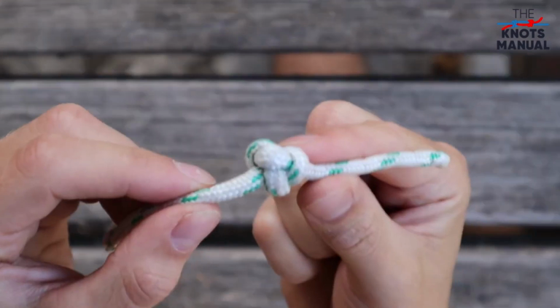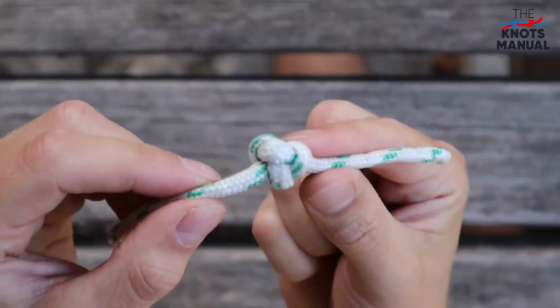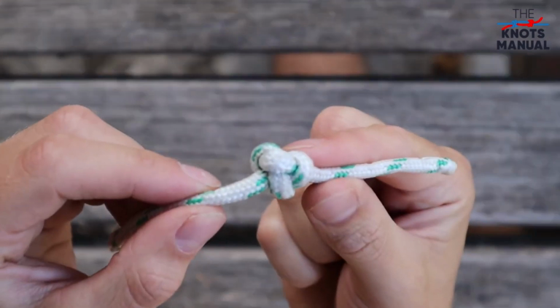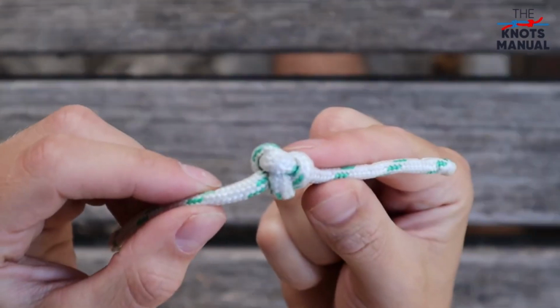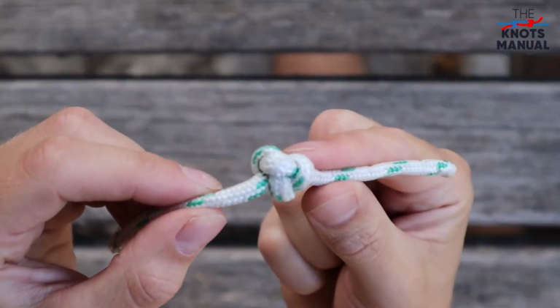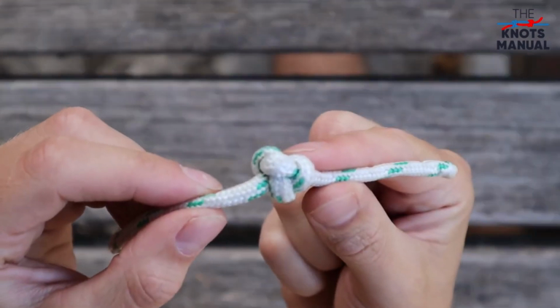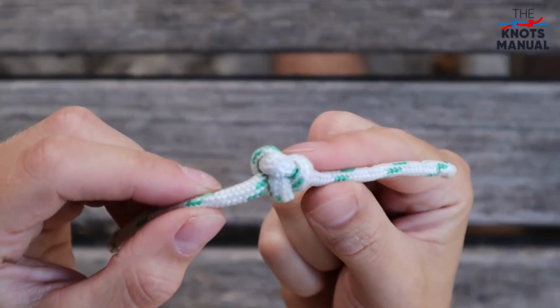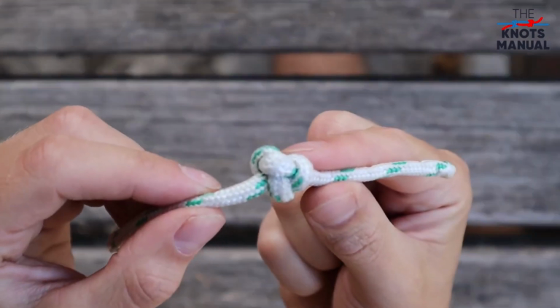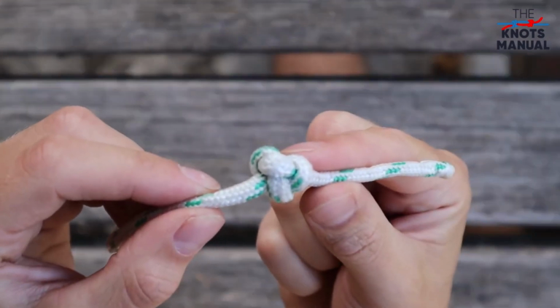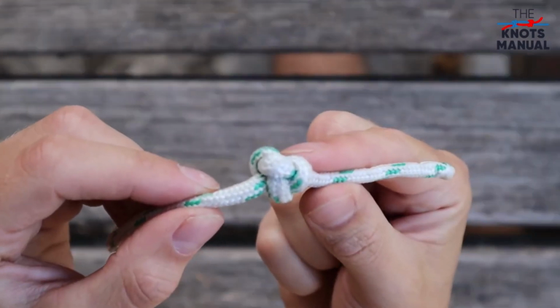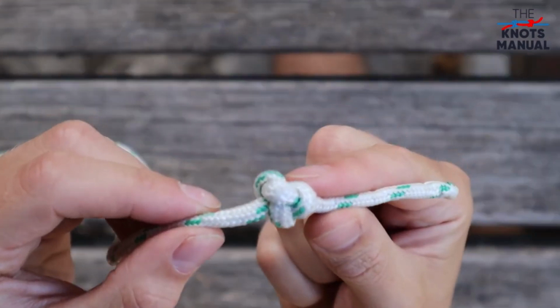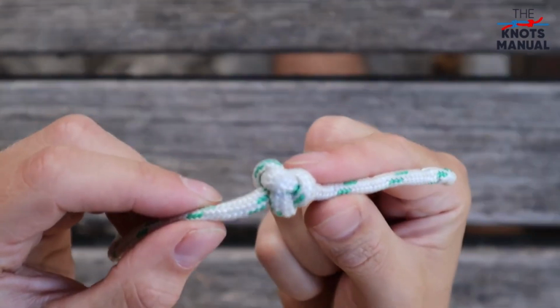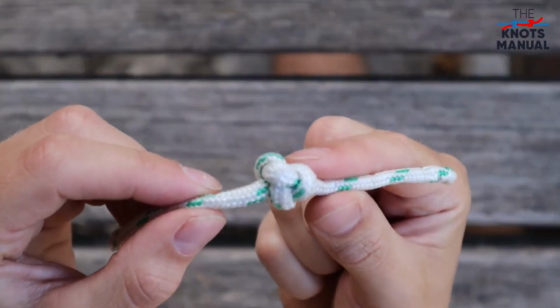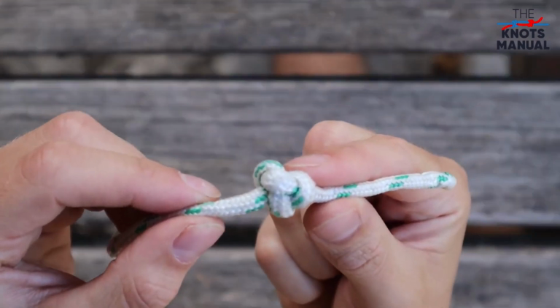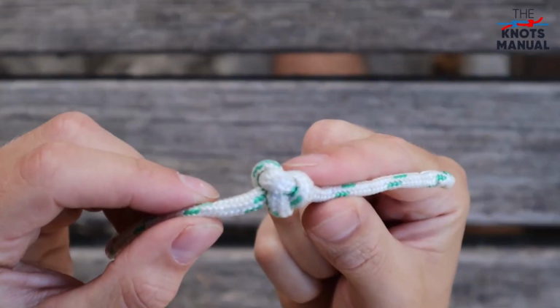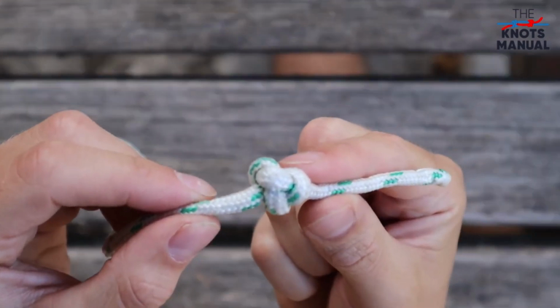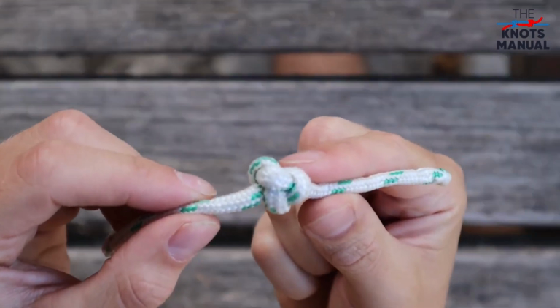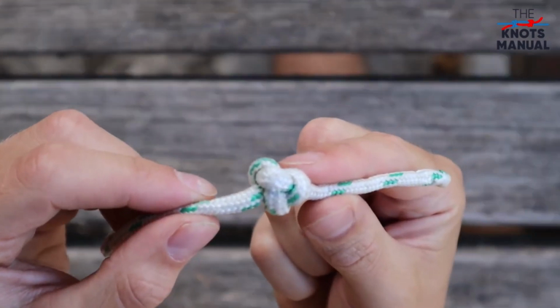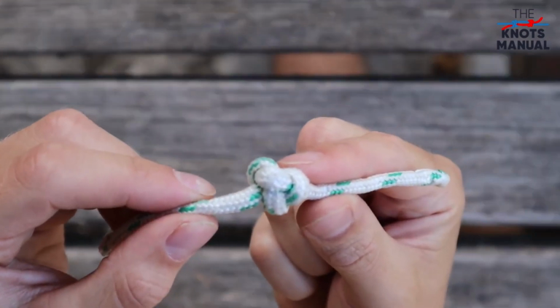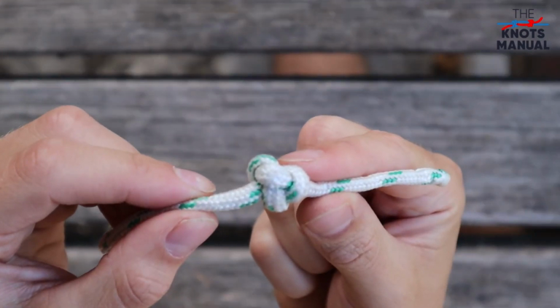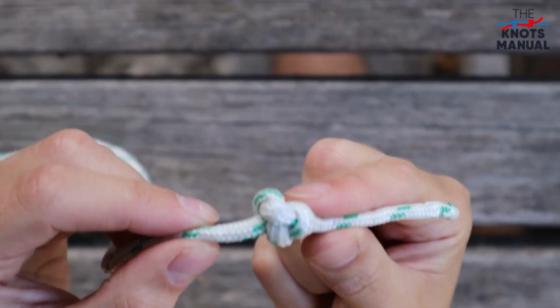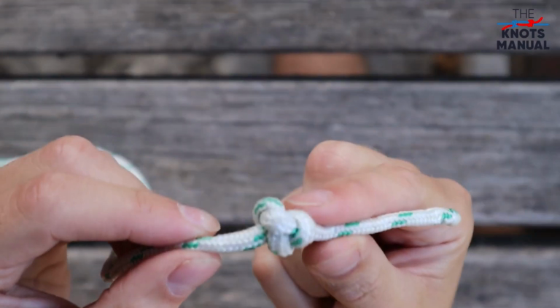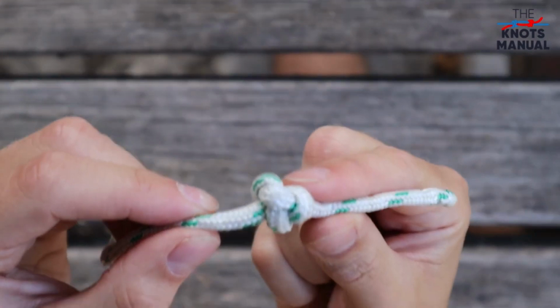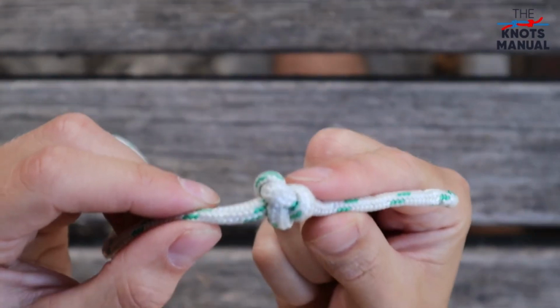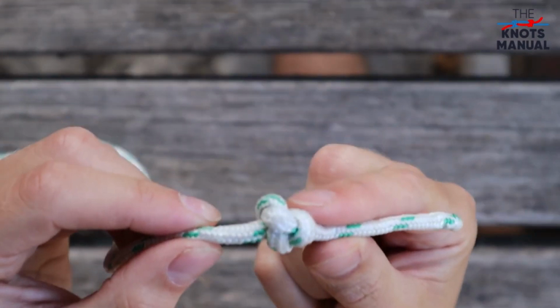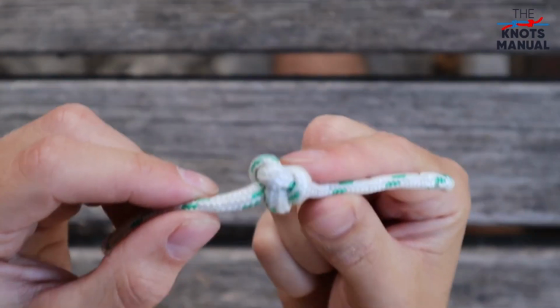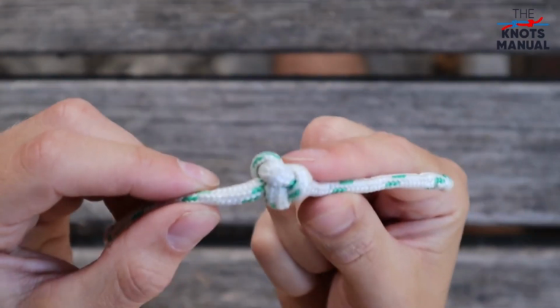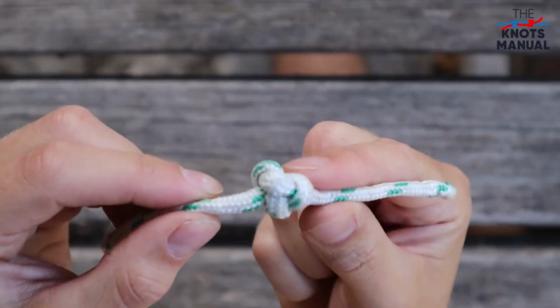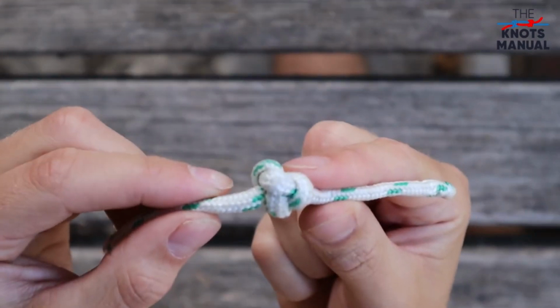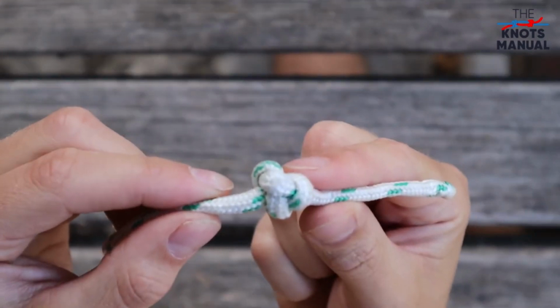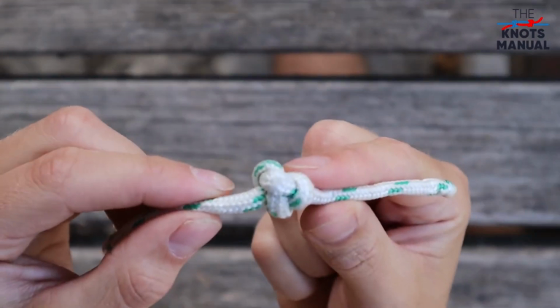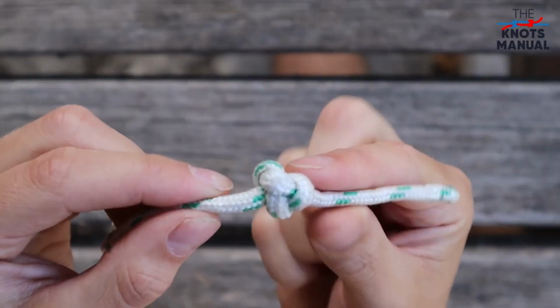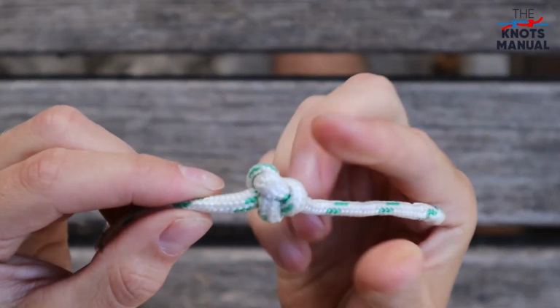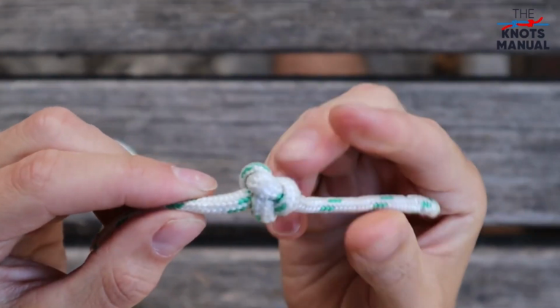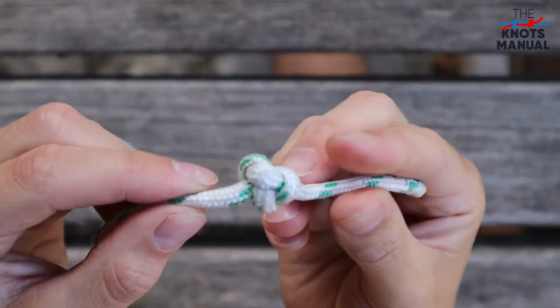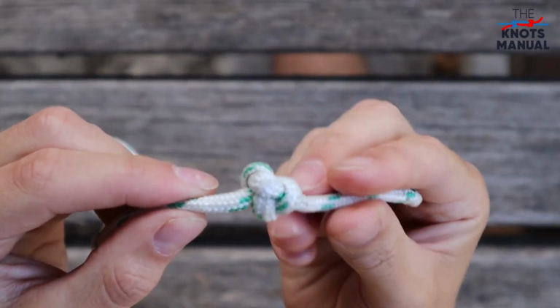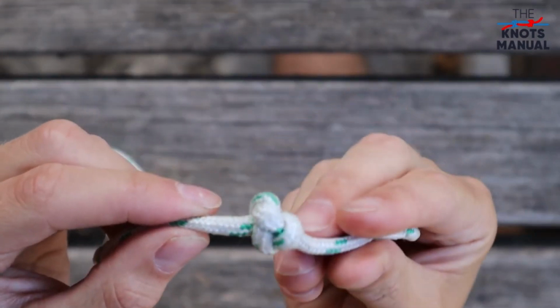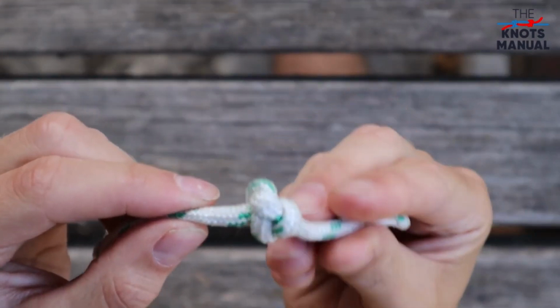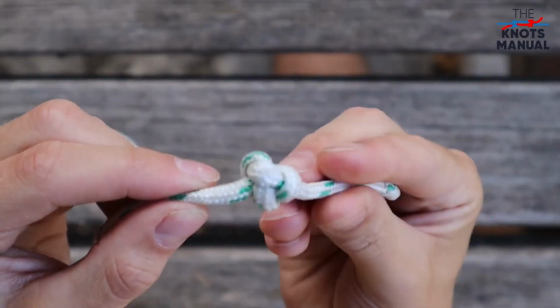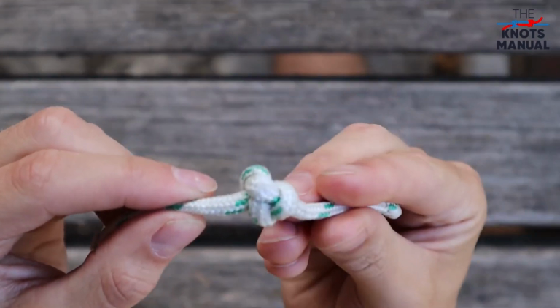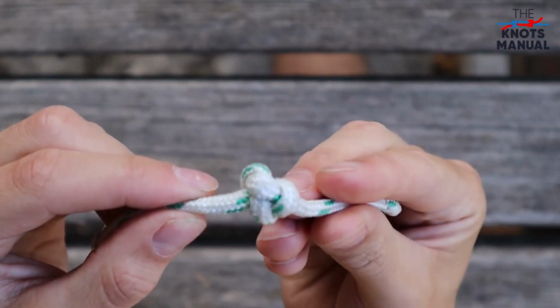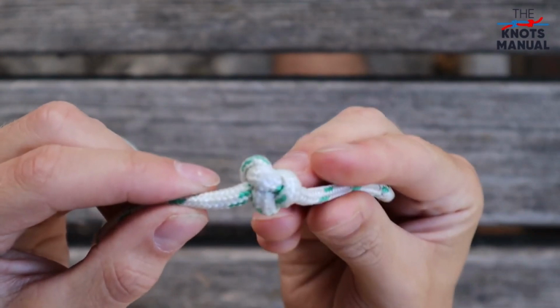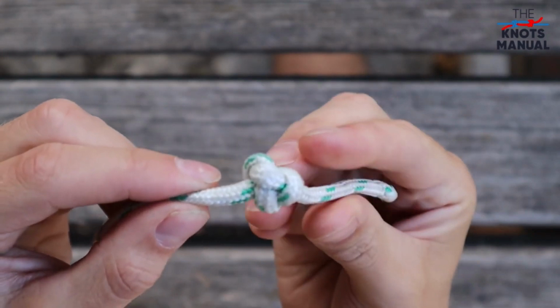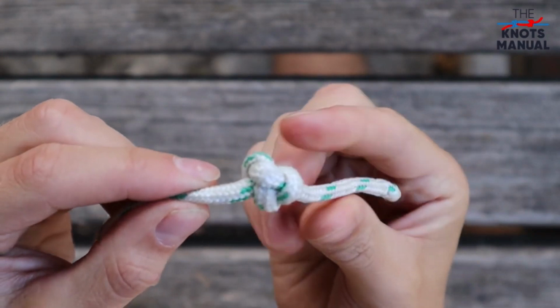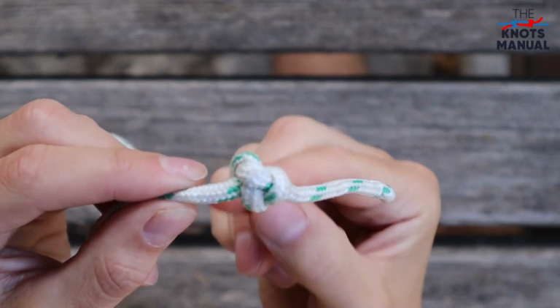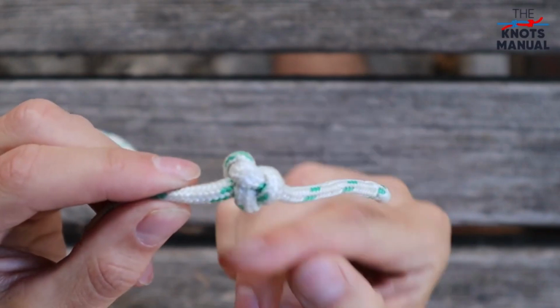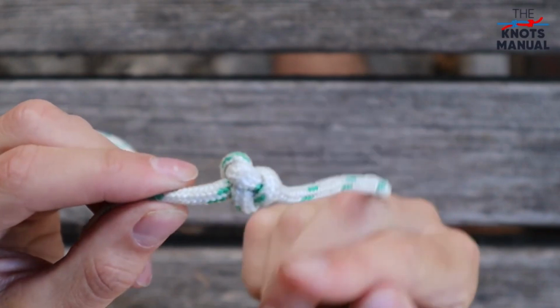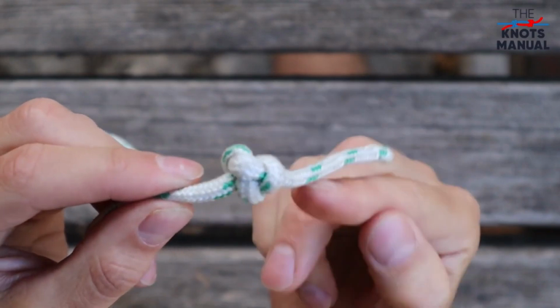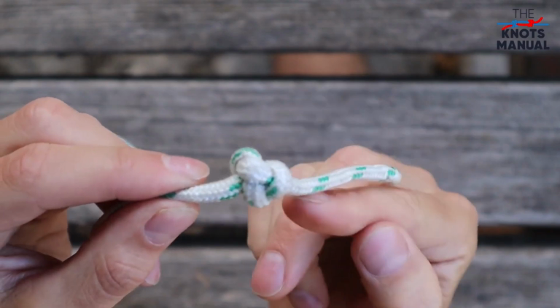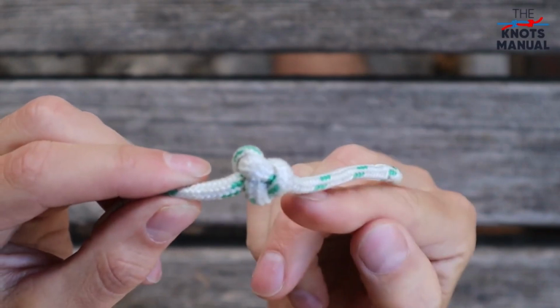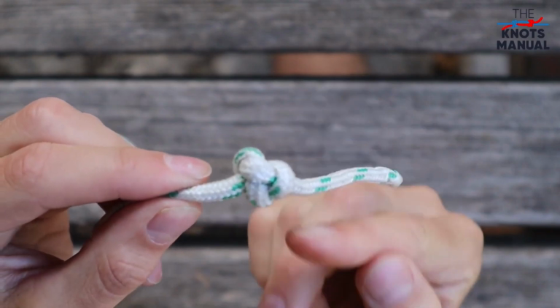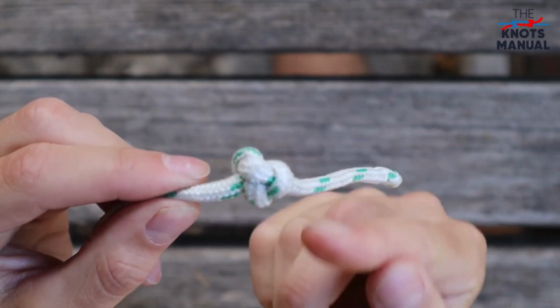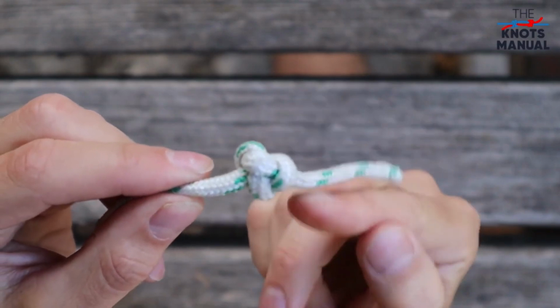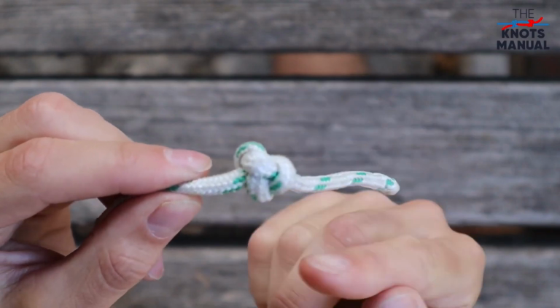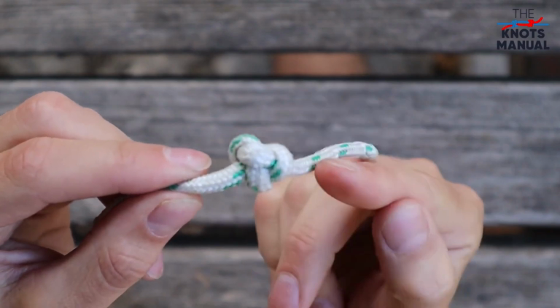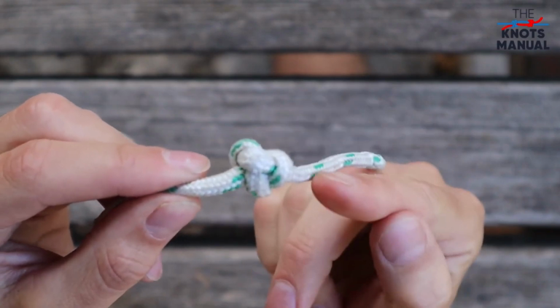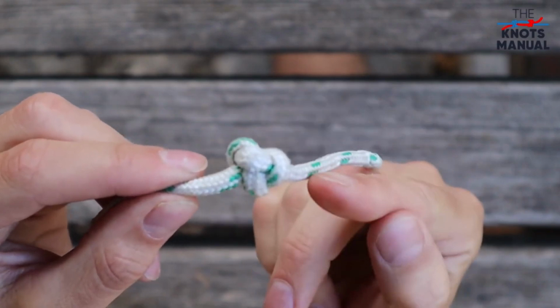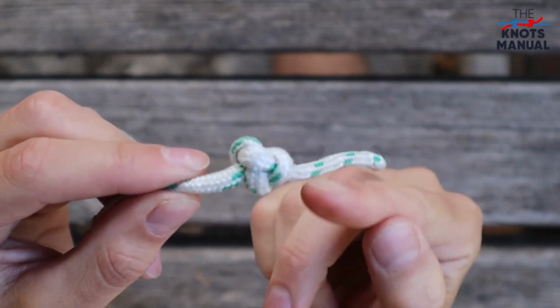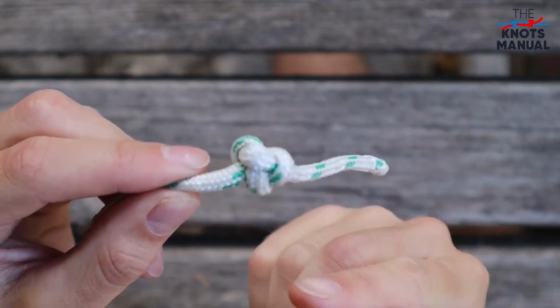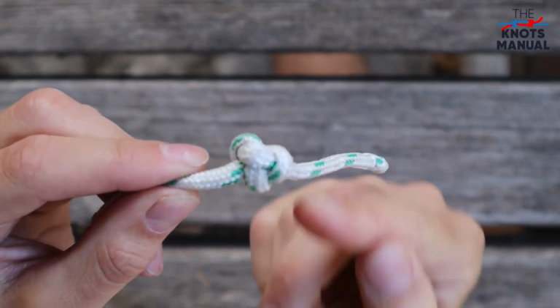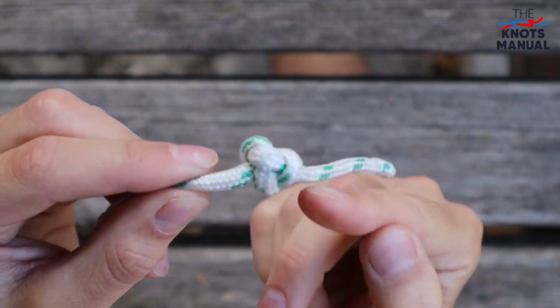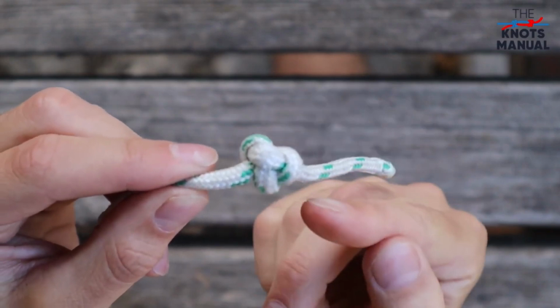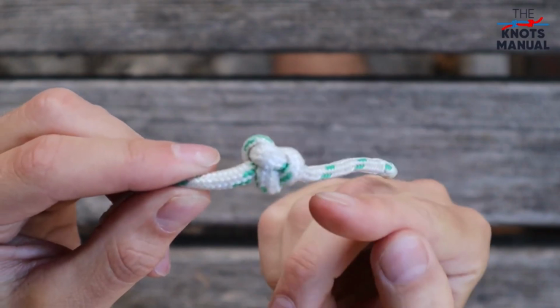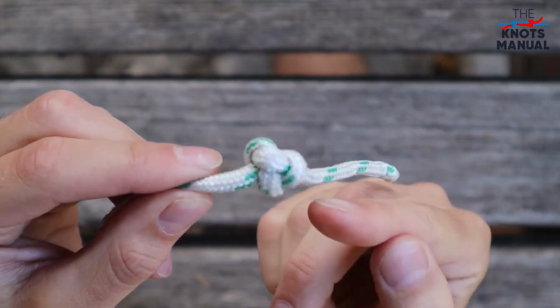This stopper knot is so good because it's very bulky, it's very strong, and it's also very easy to untie.